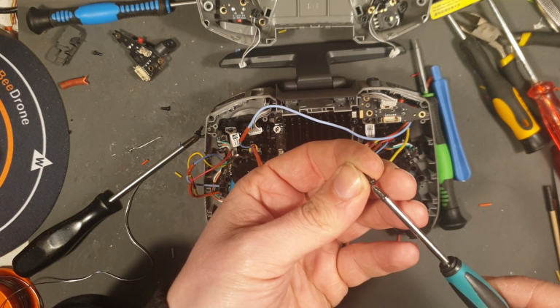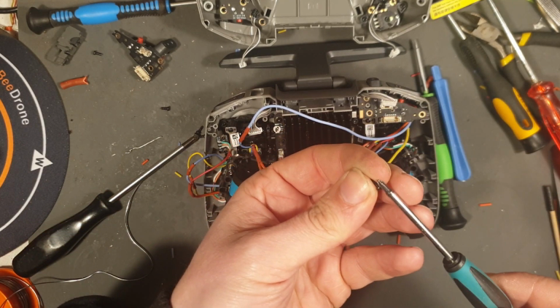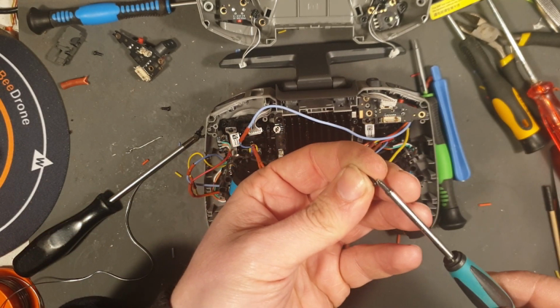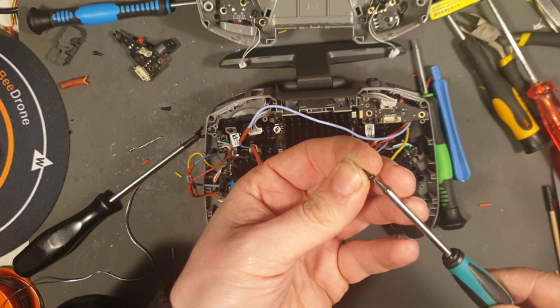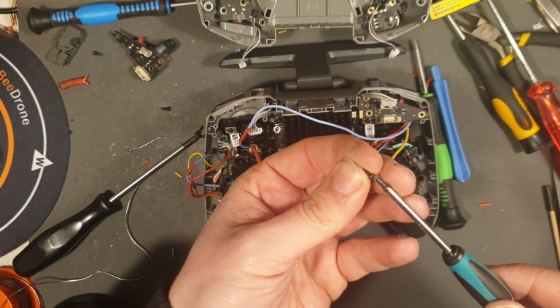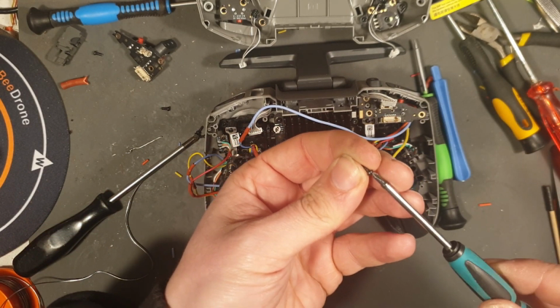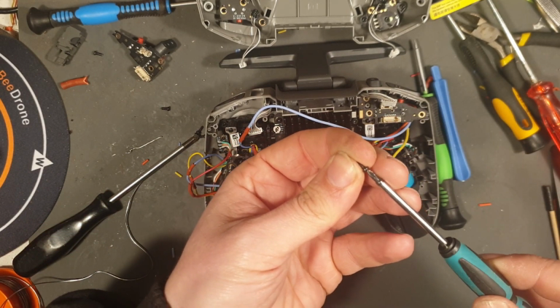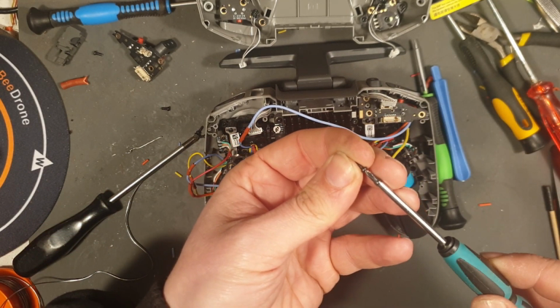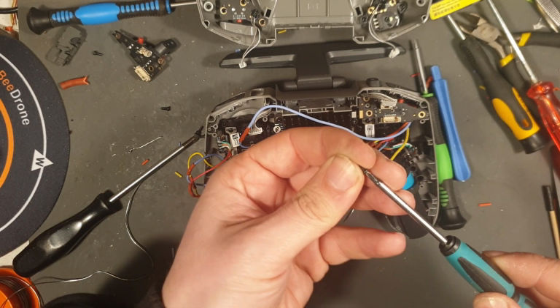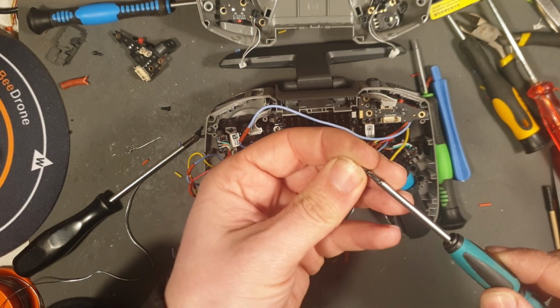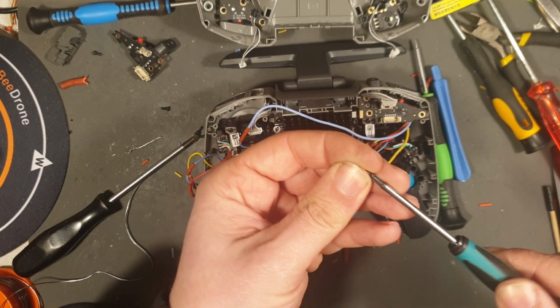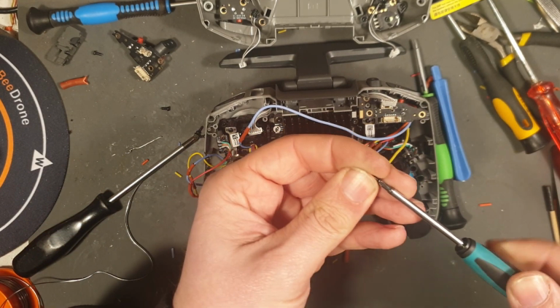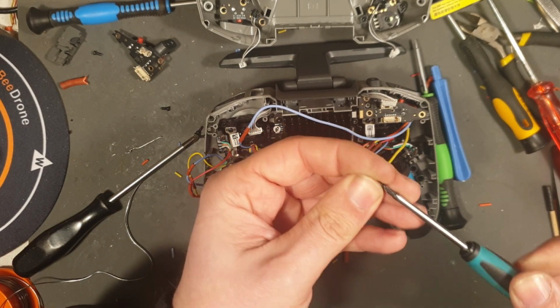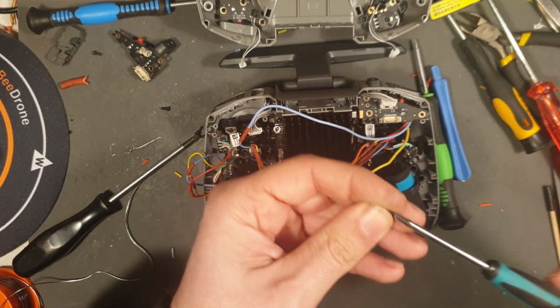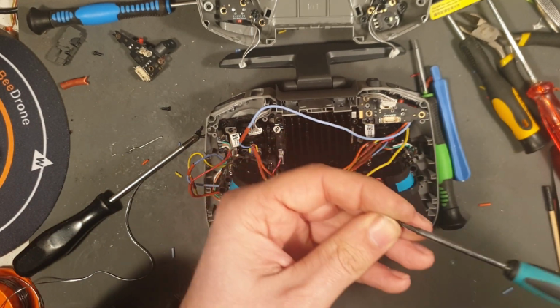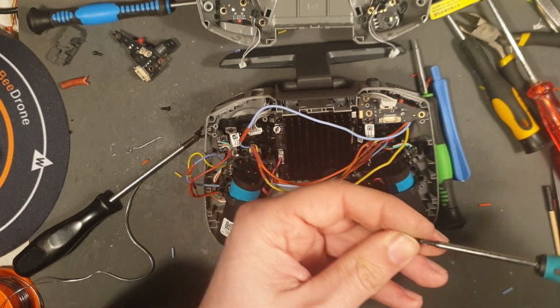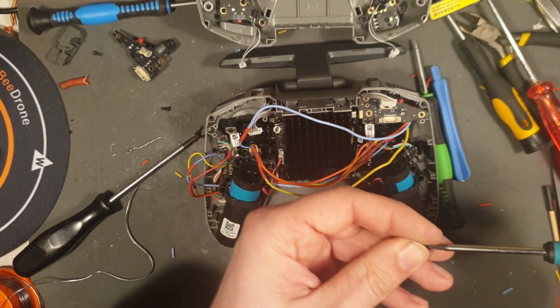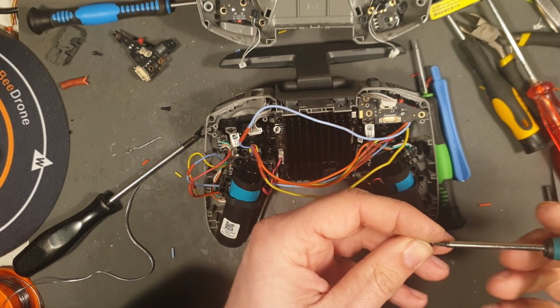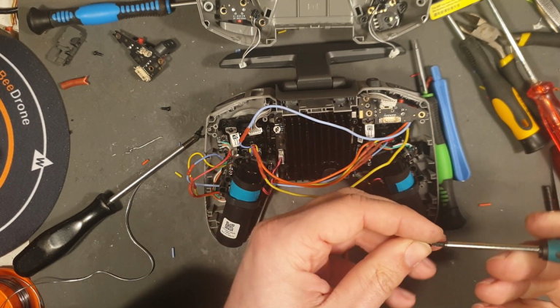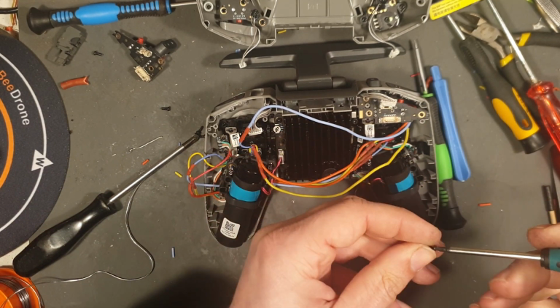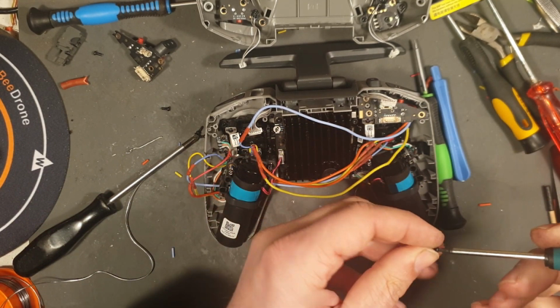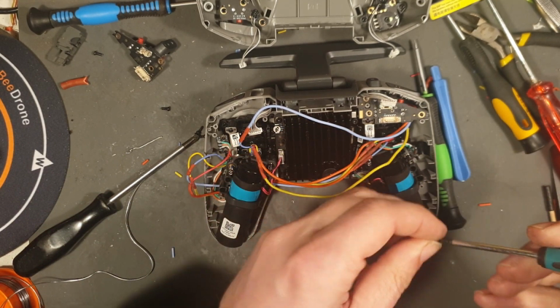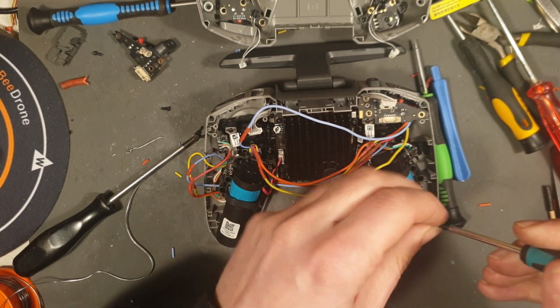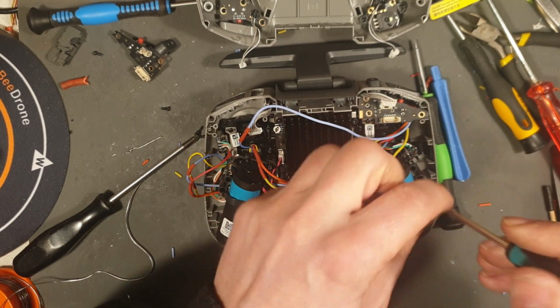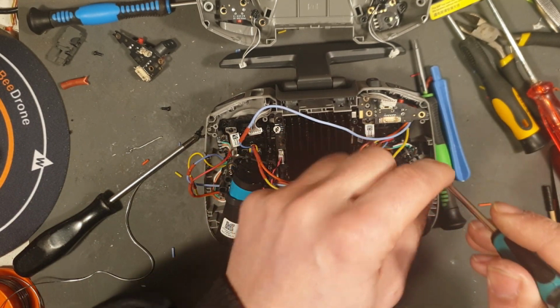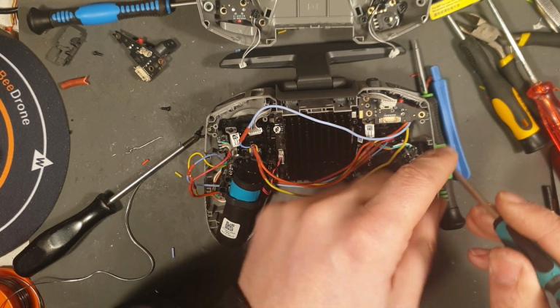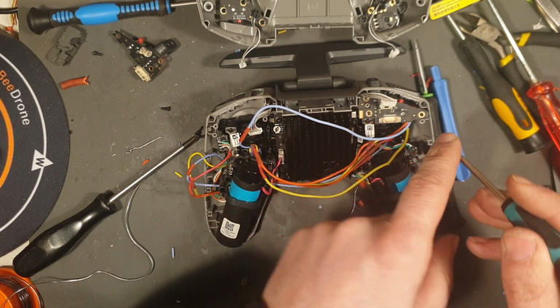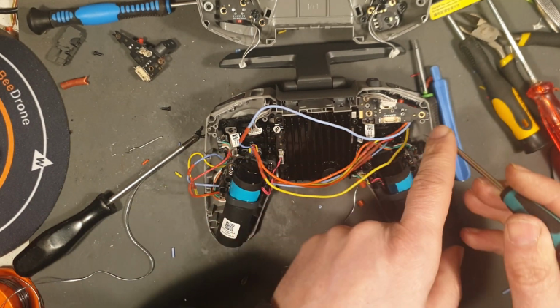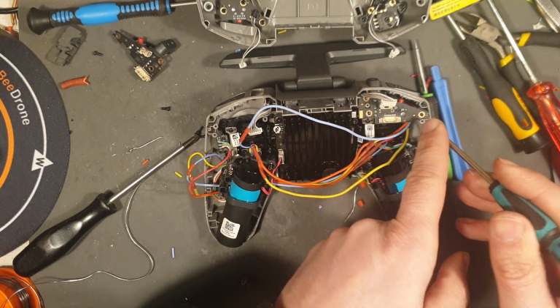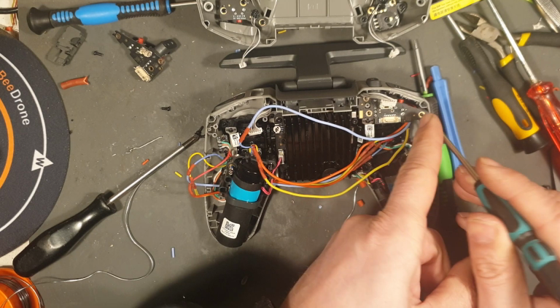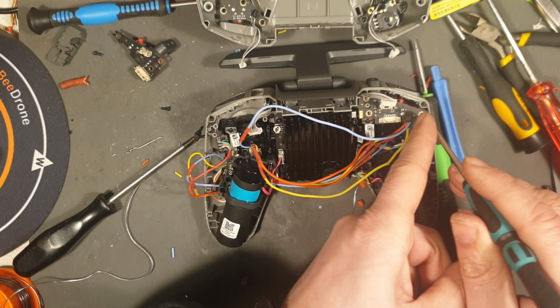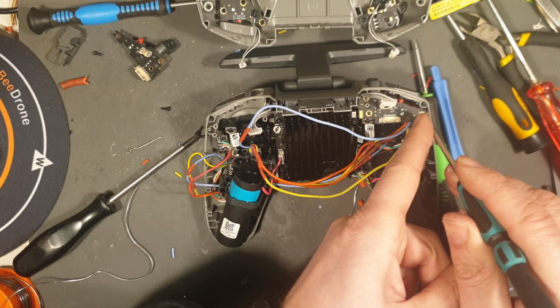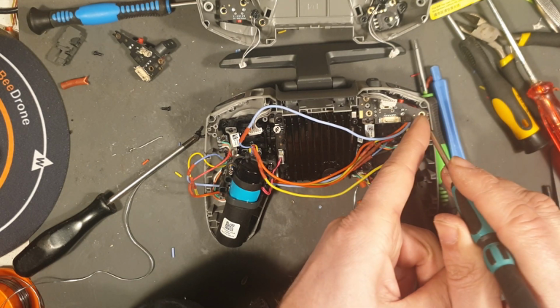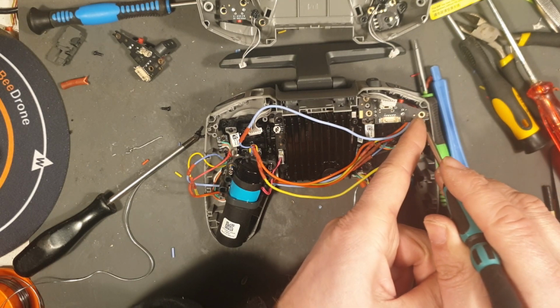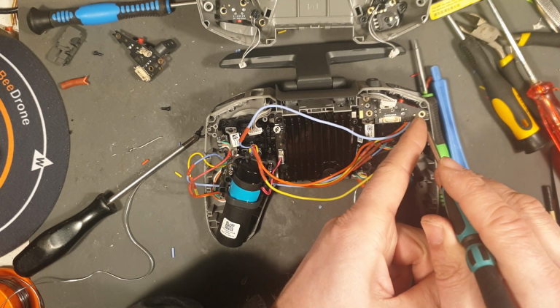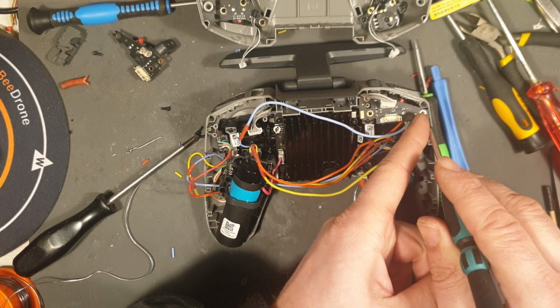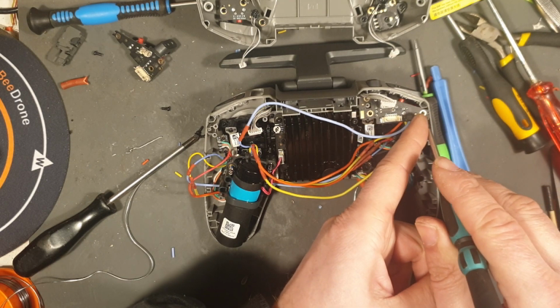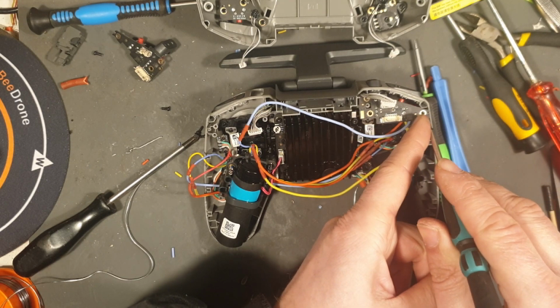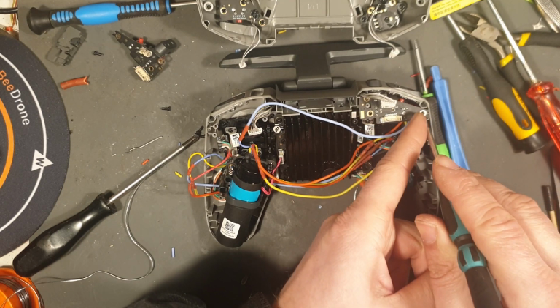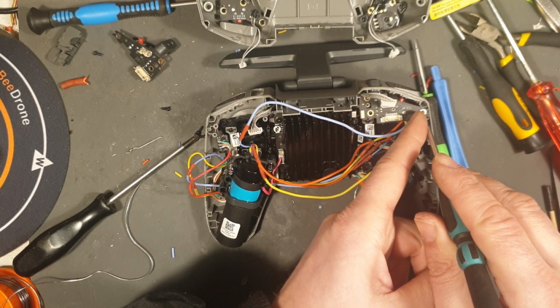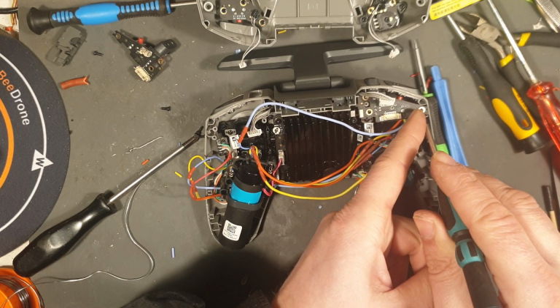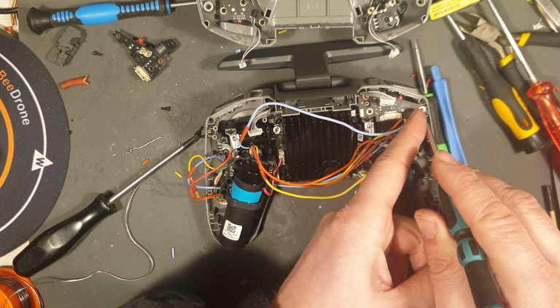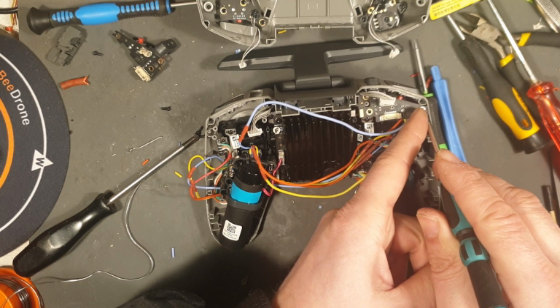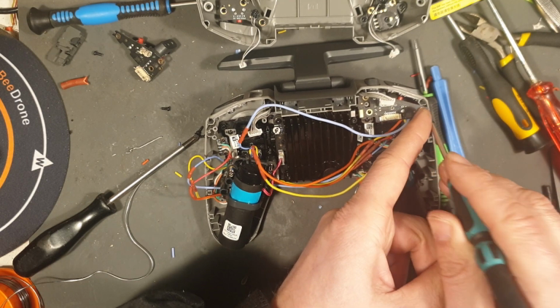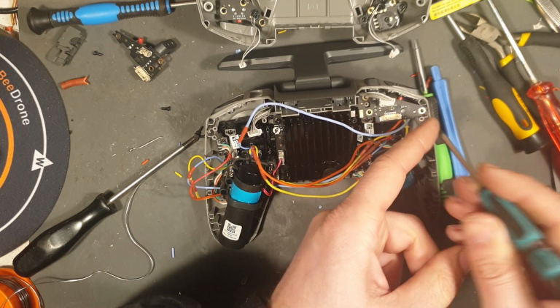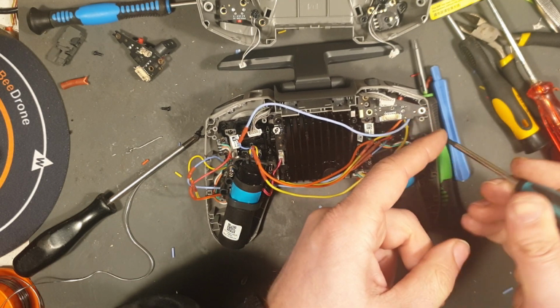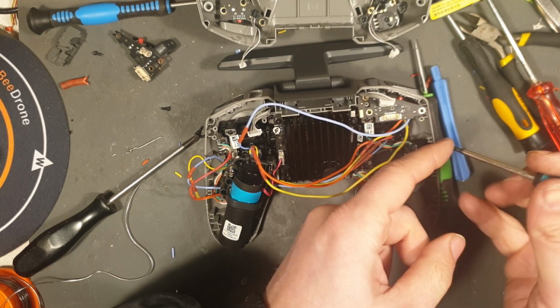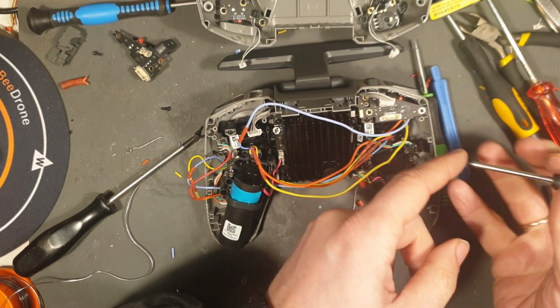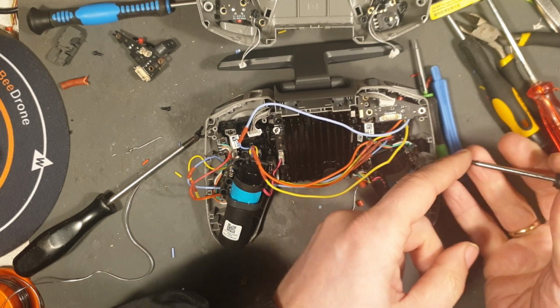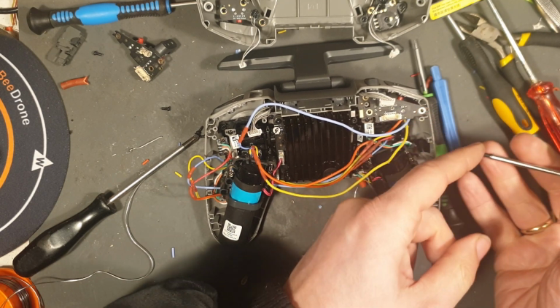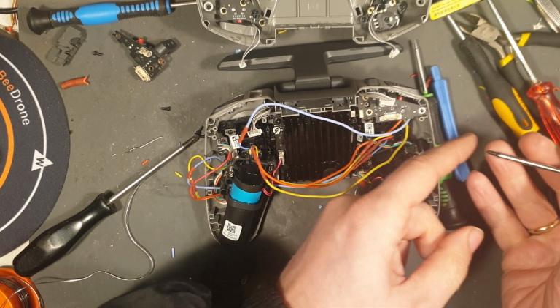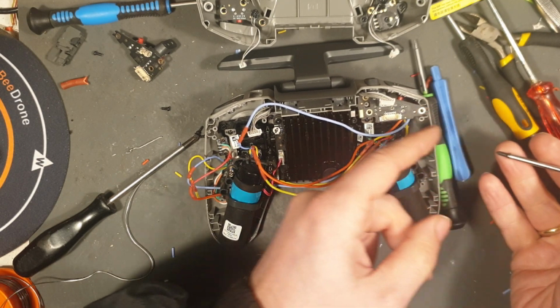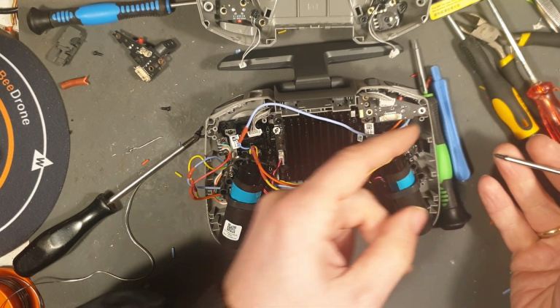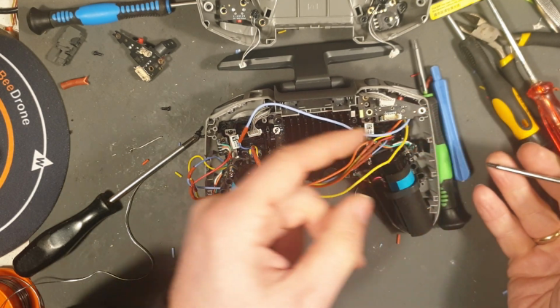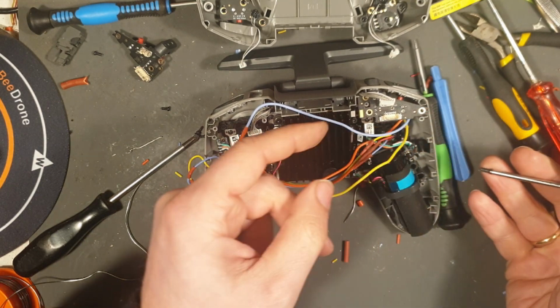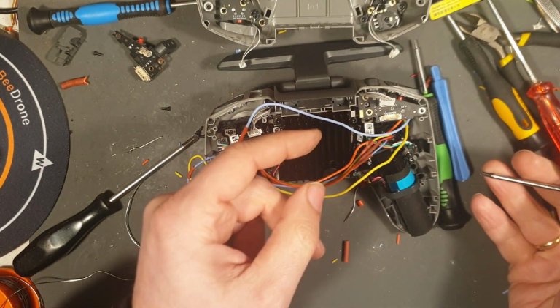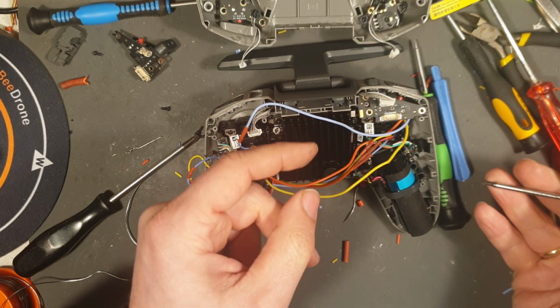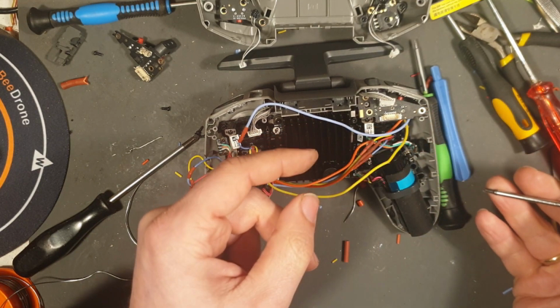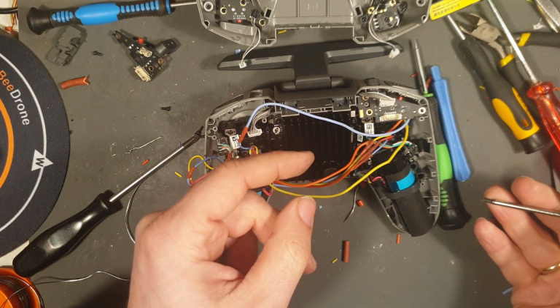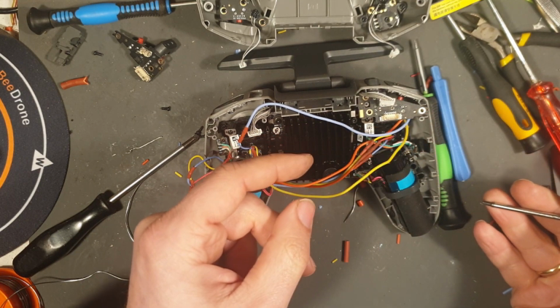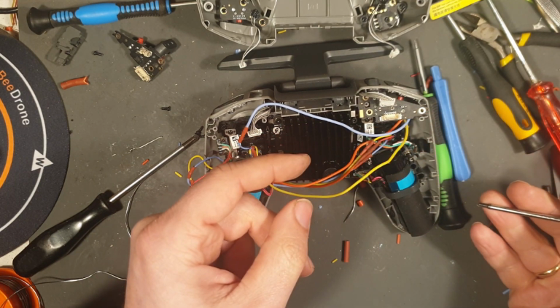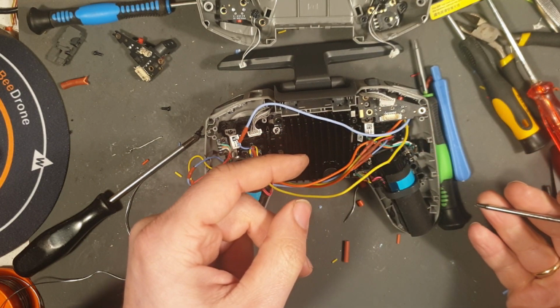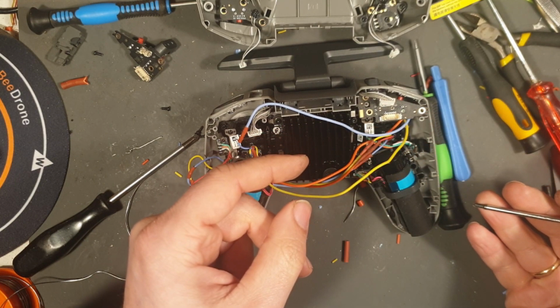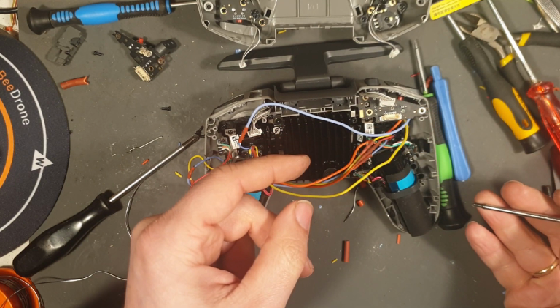Now these screws here — they were stuck on extremely tight.